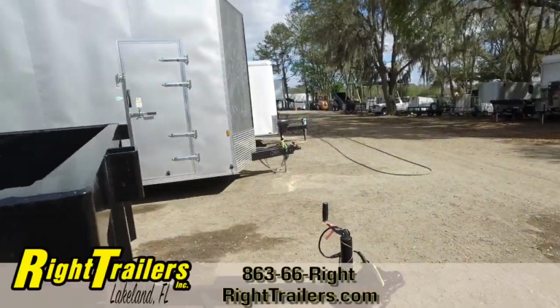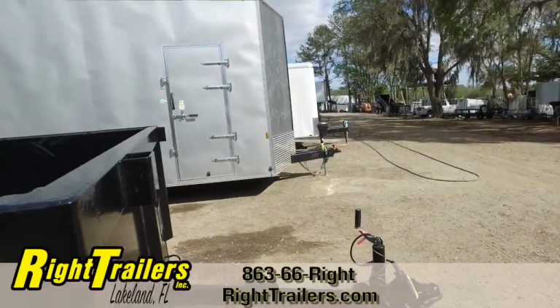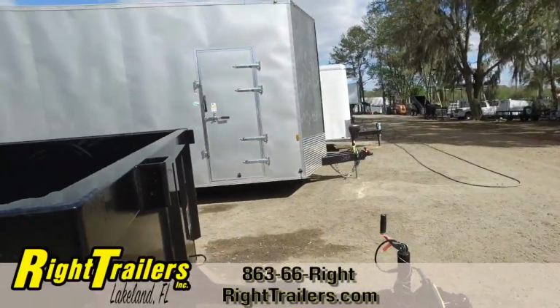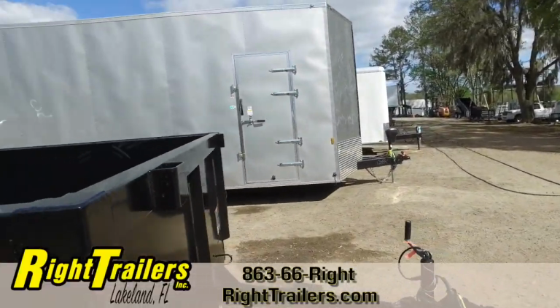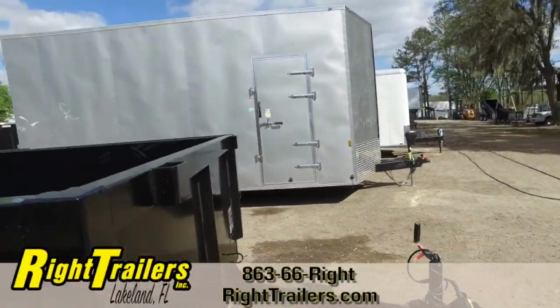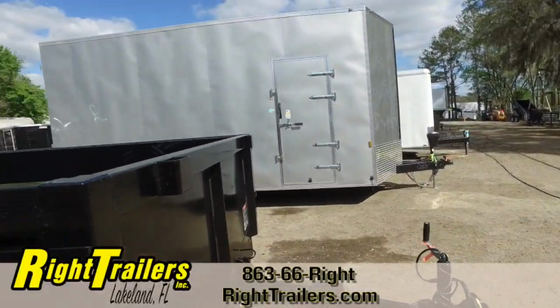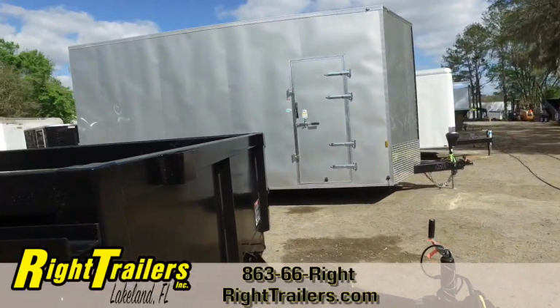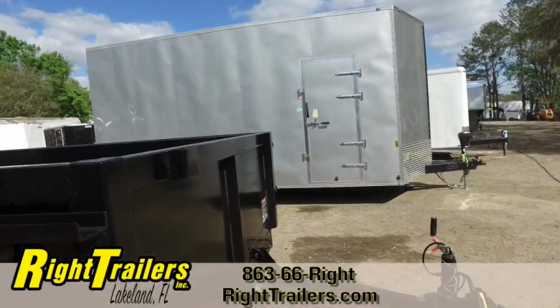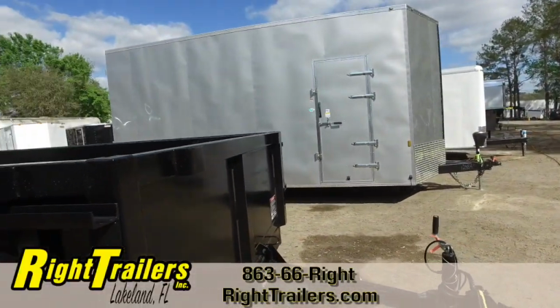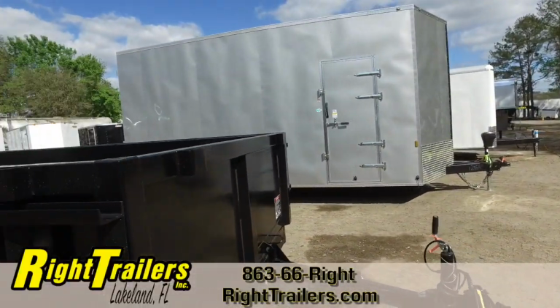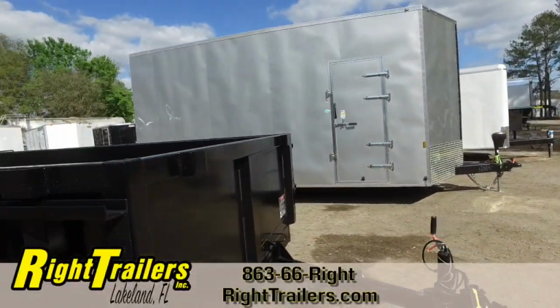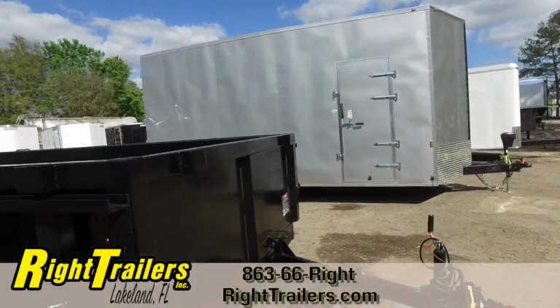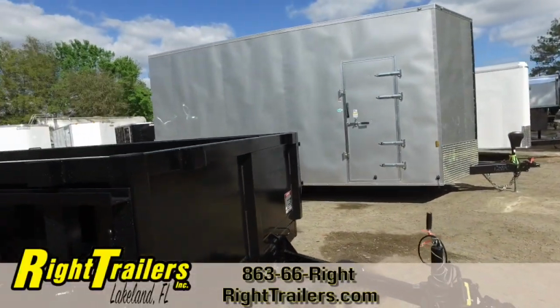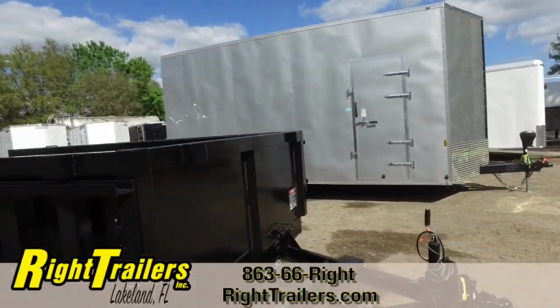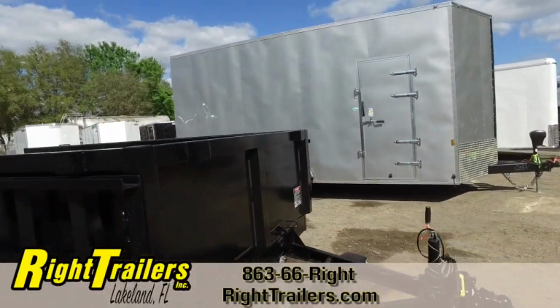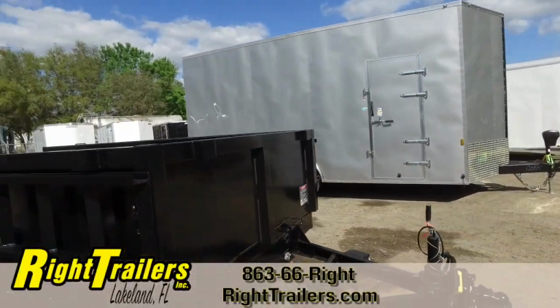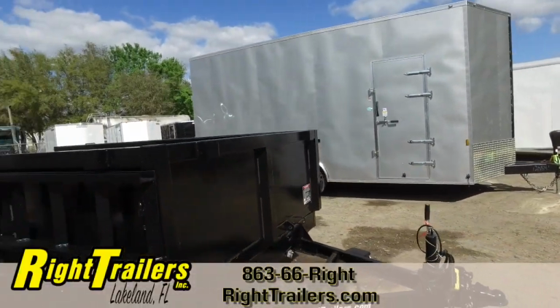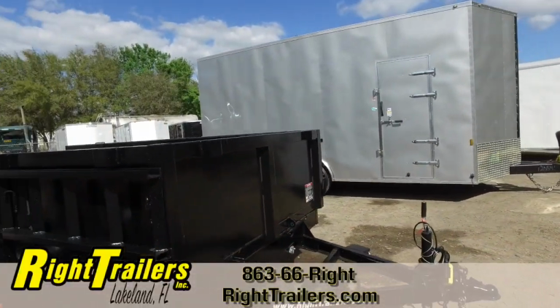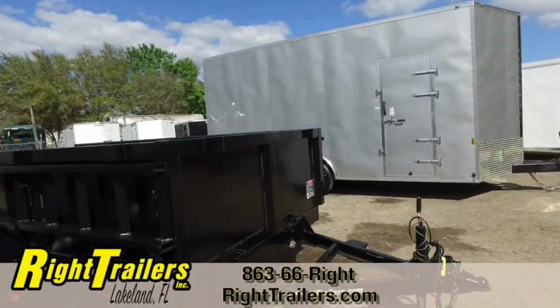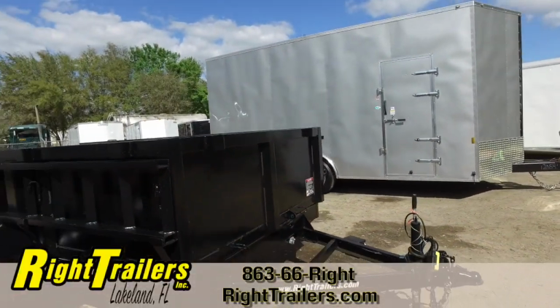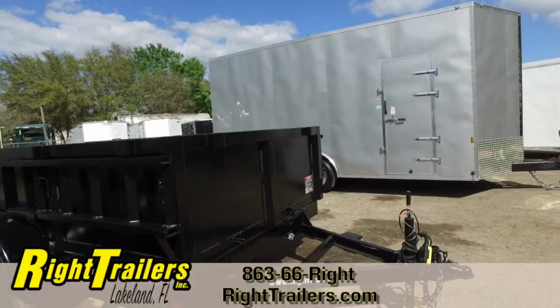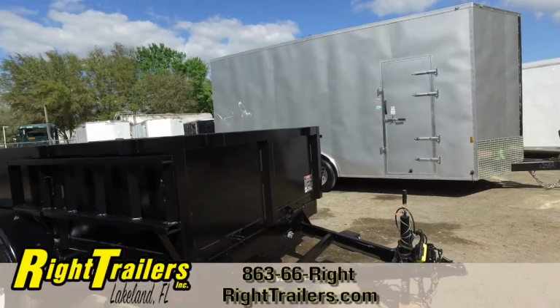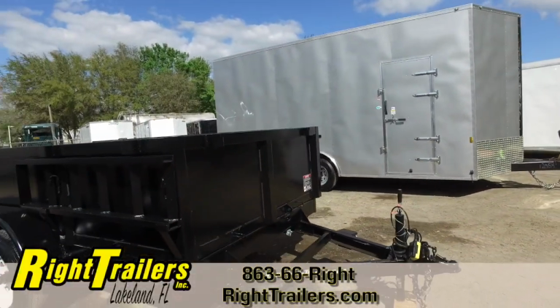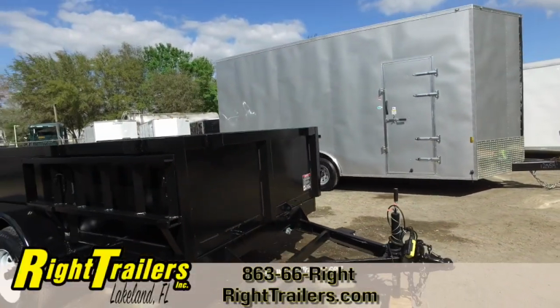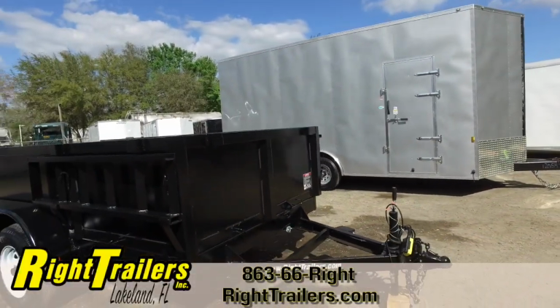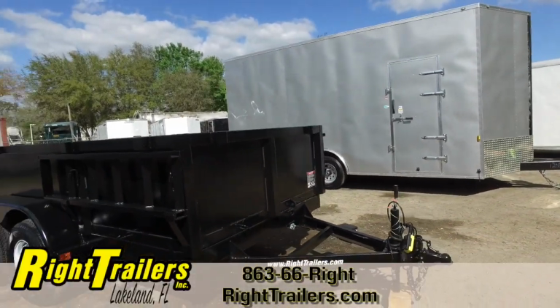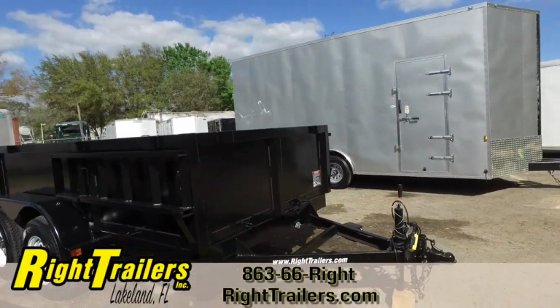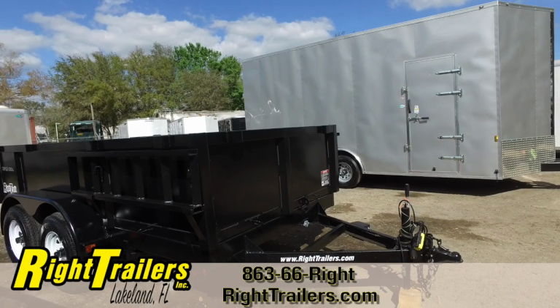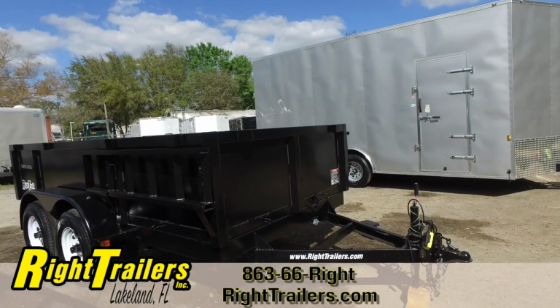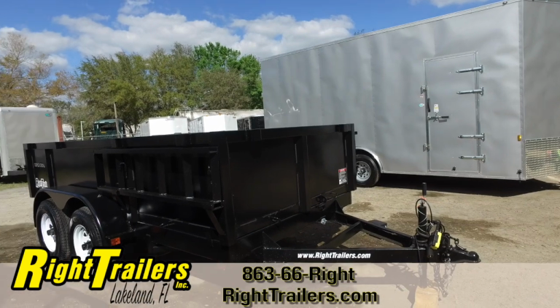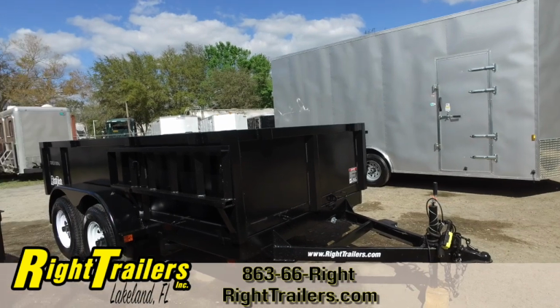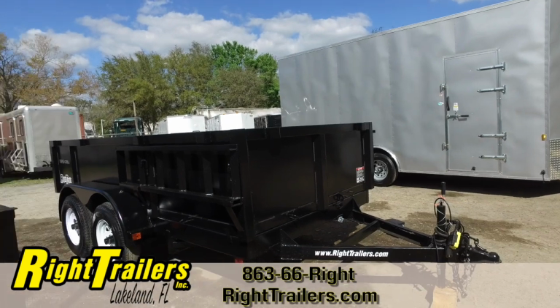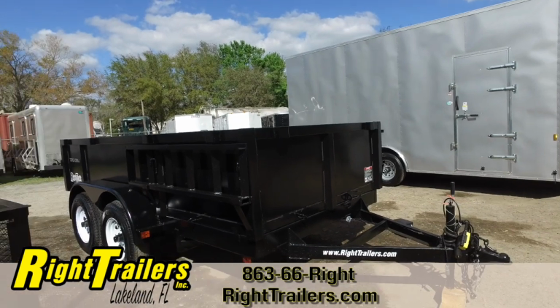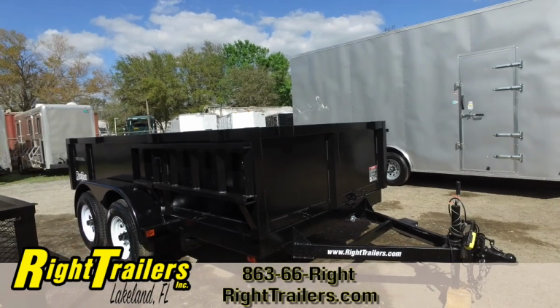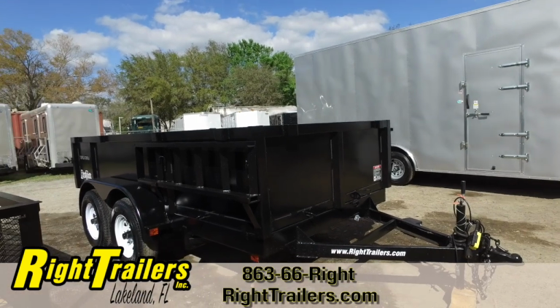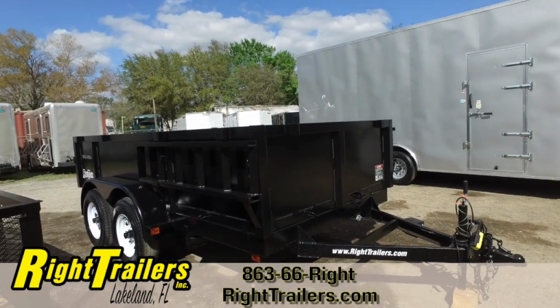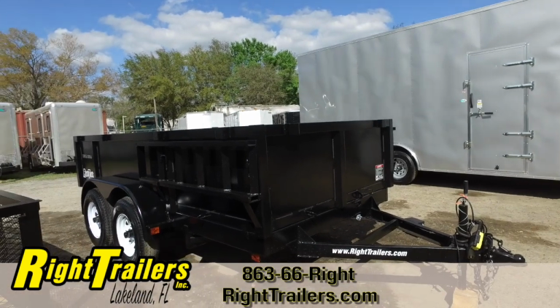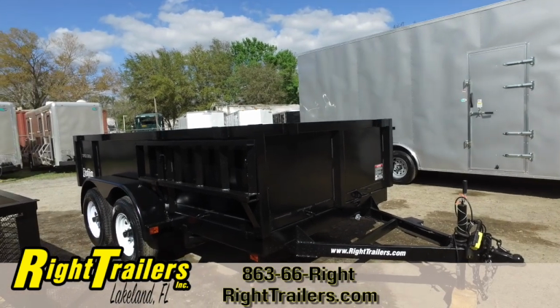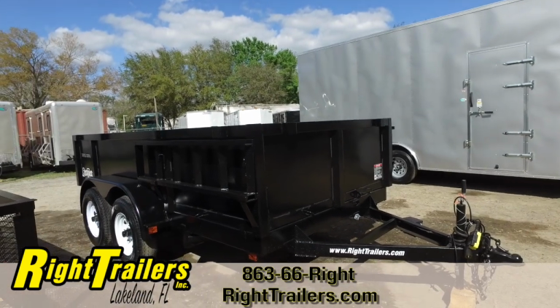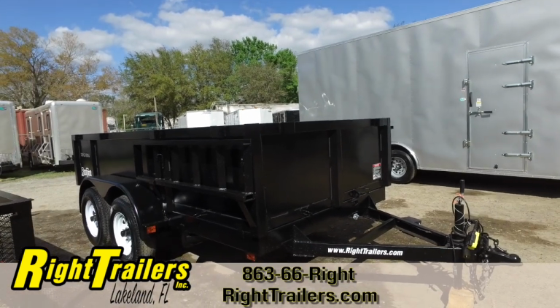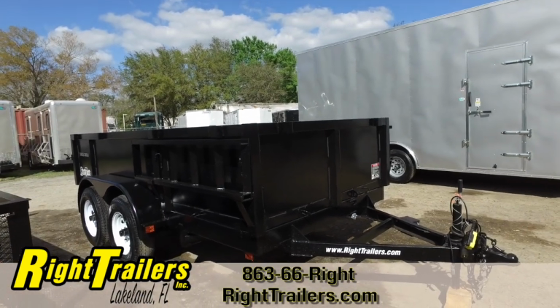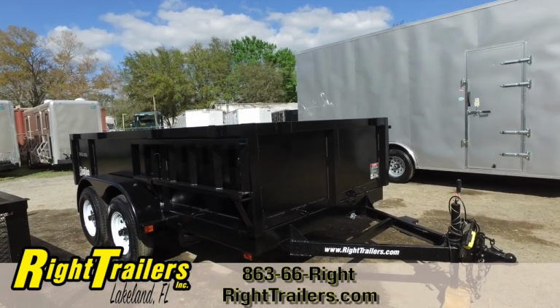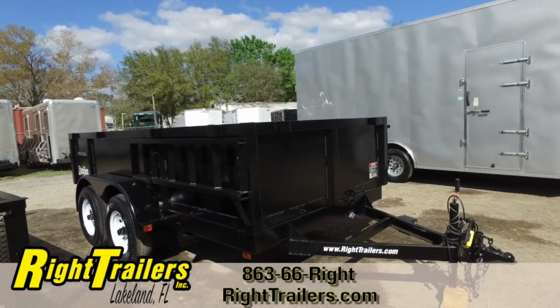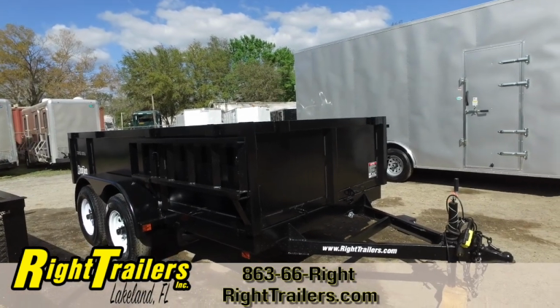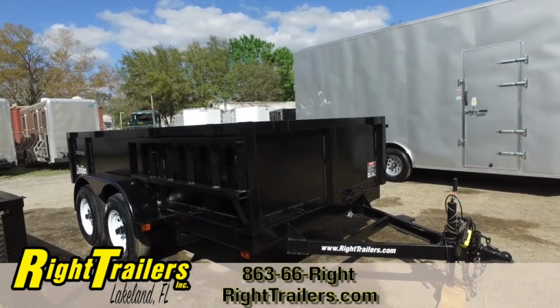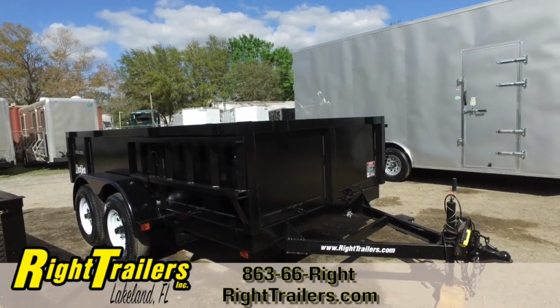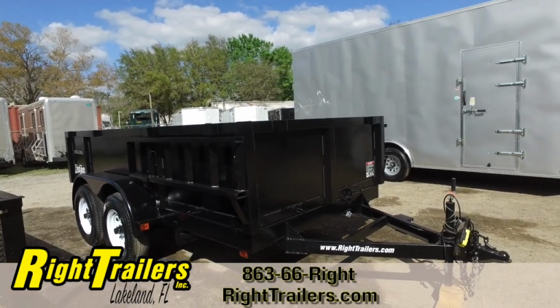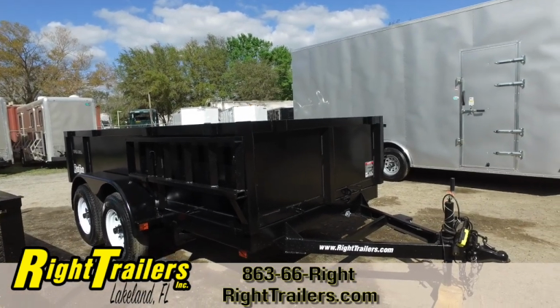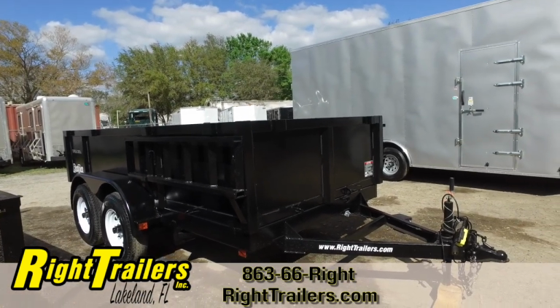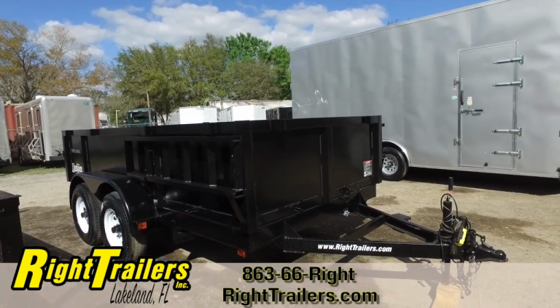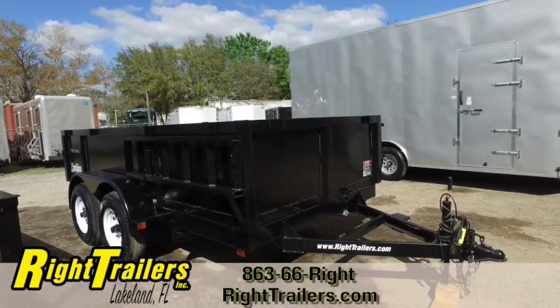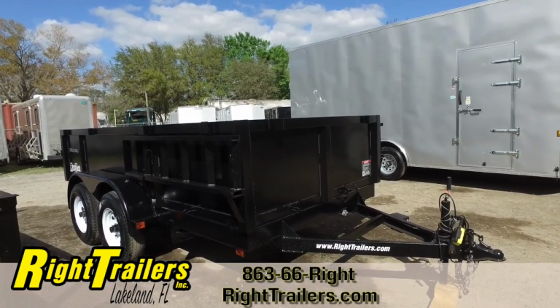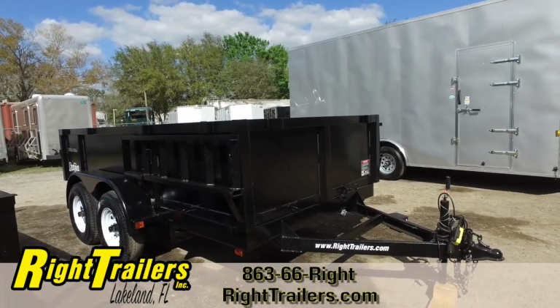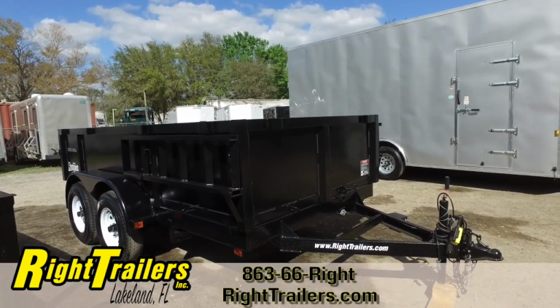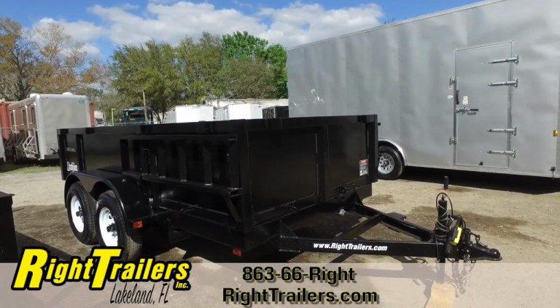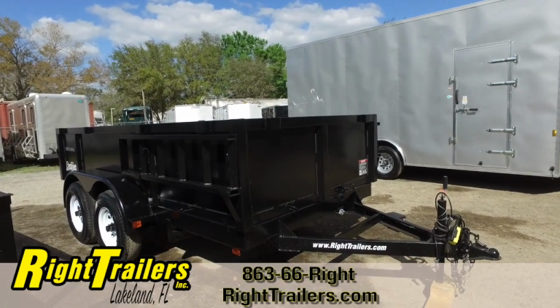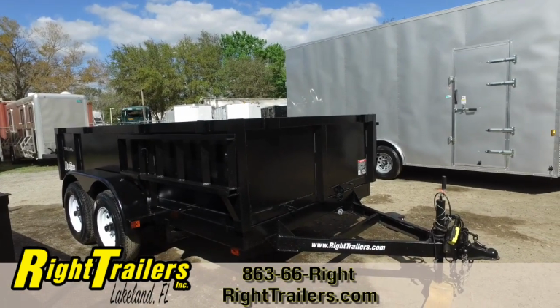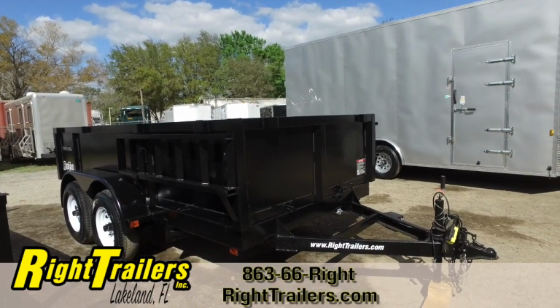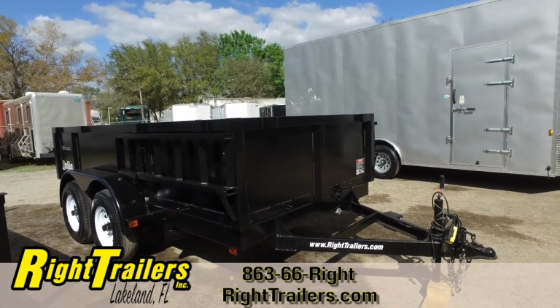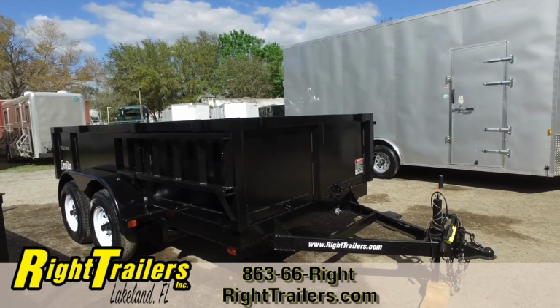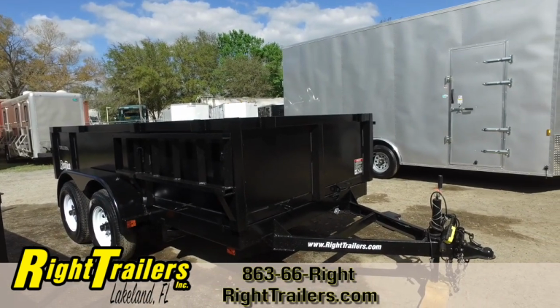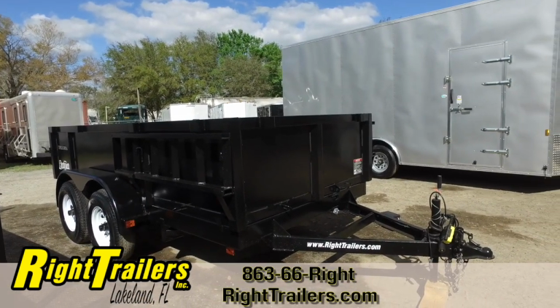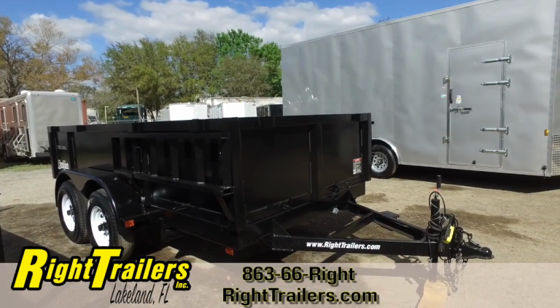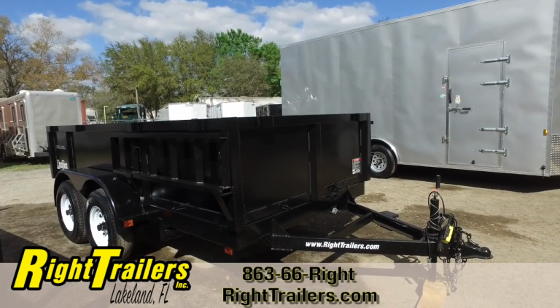Awesome trailer — give us a call at 863-66-RITE. Visit us anytime at our website at WrightTrailers.com.